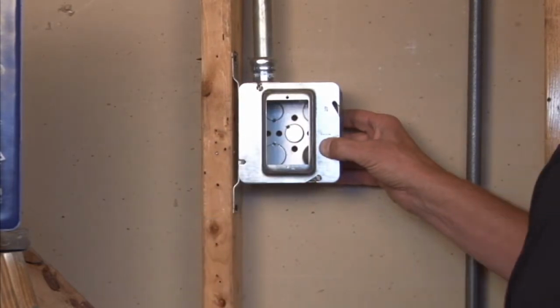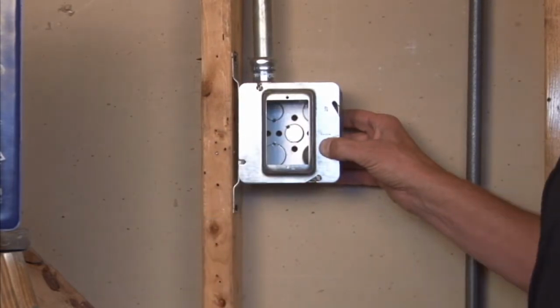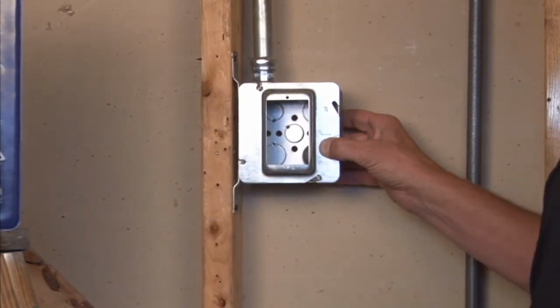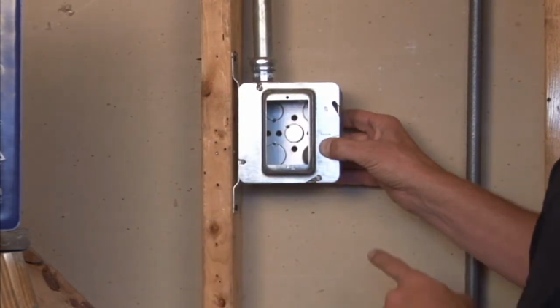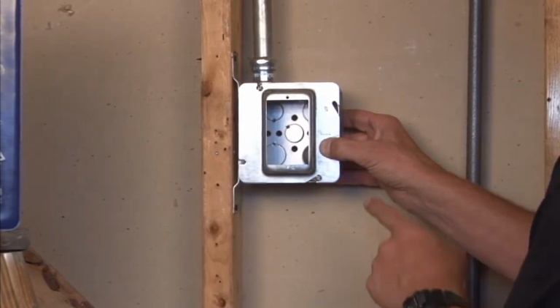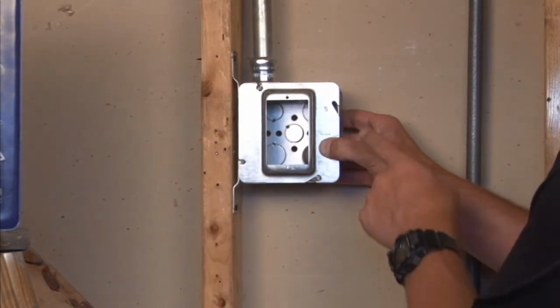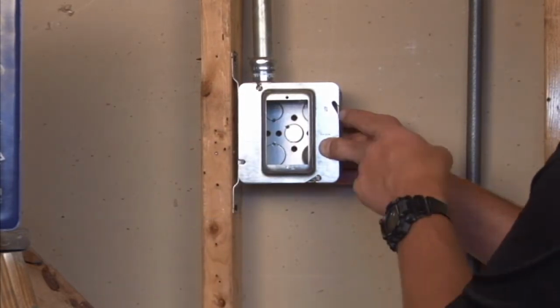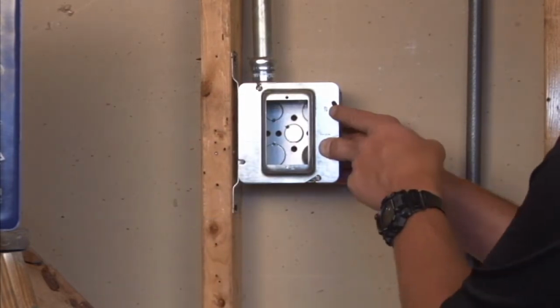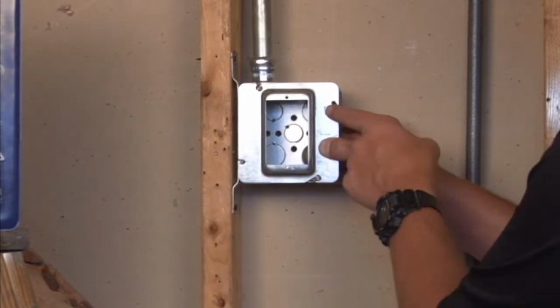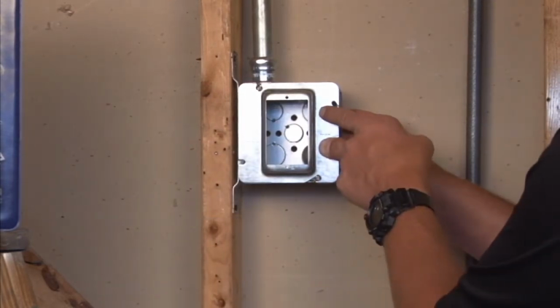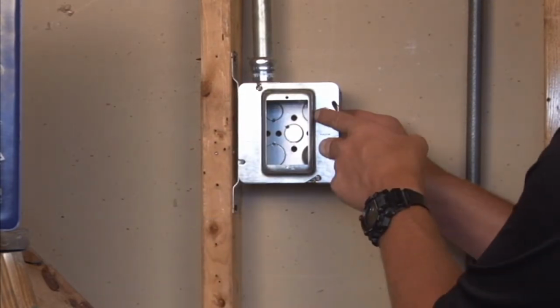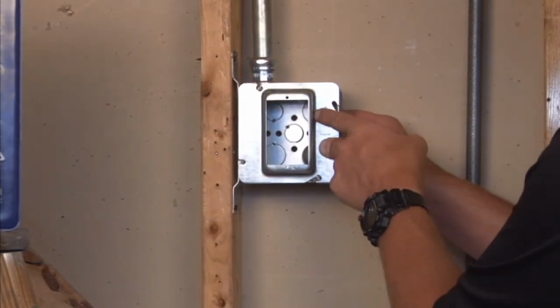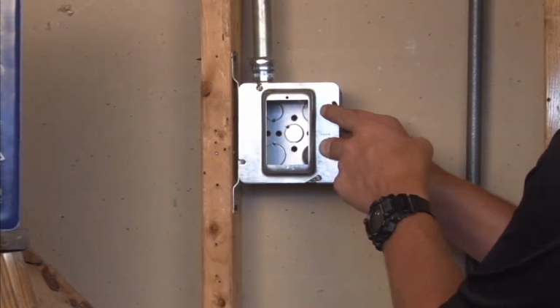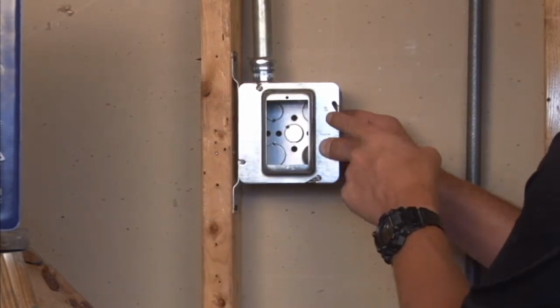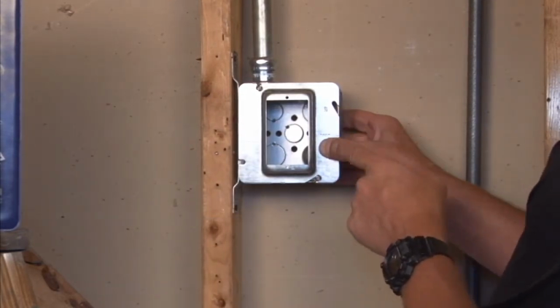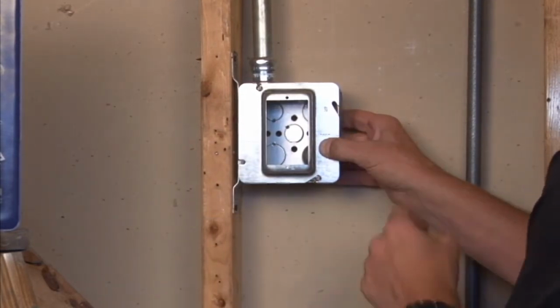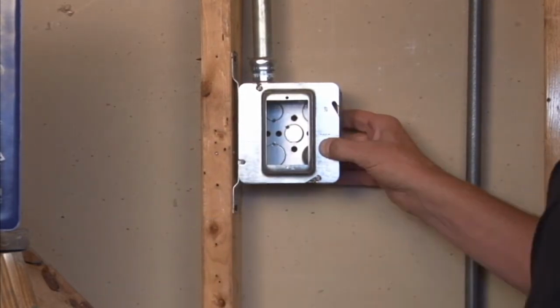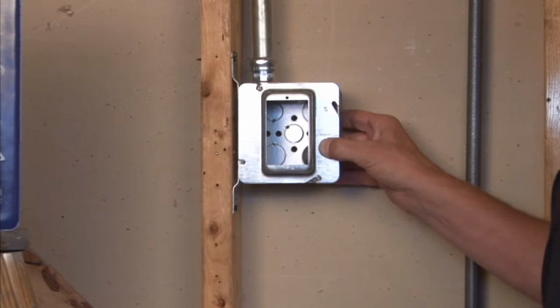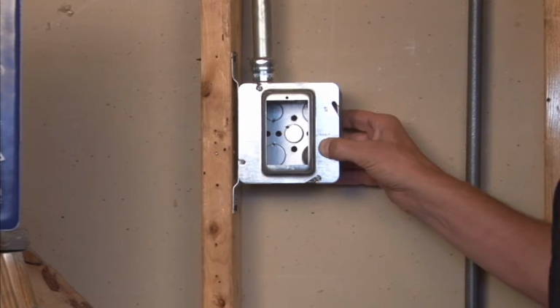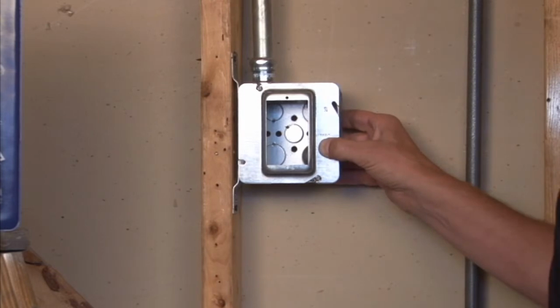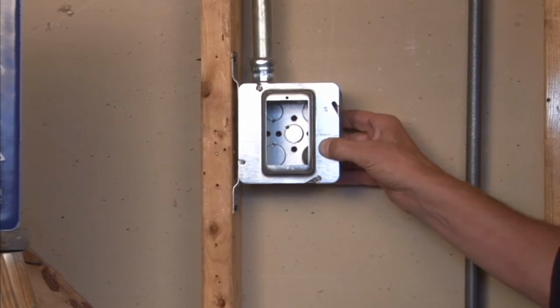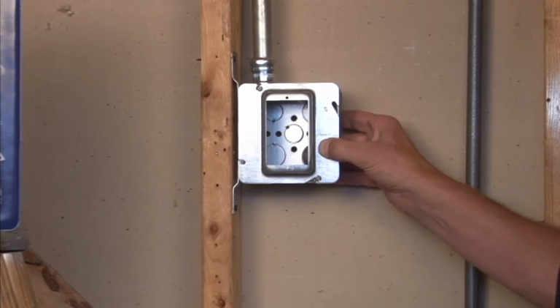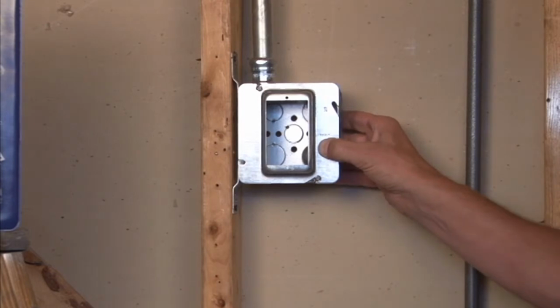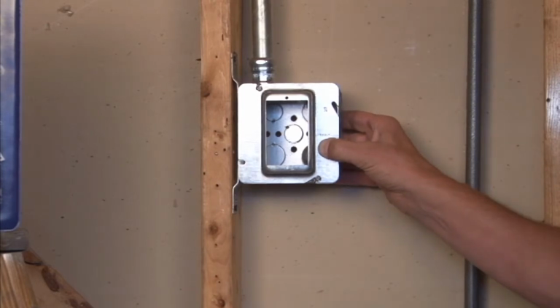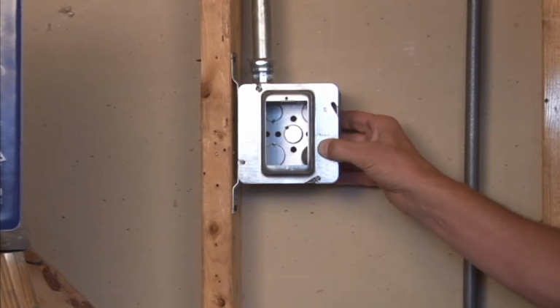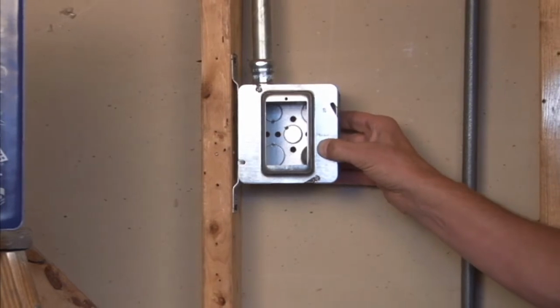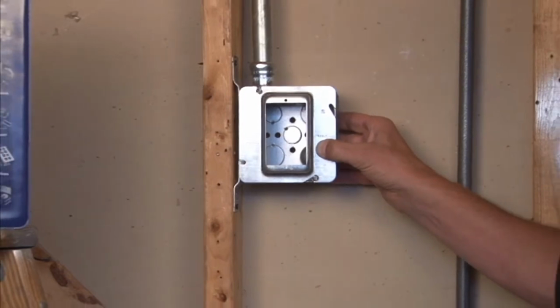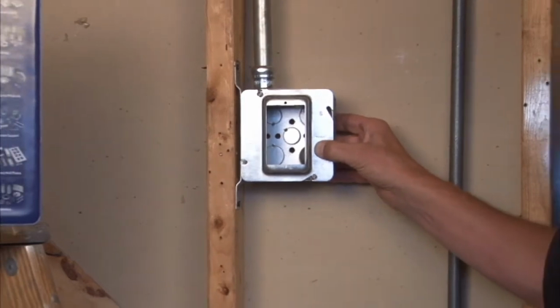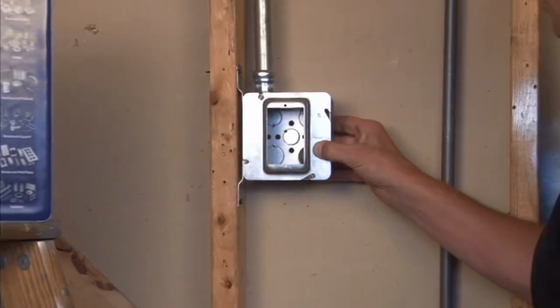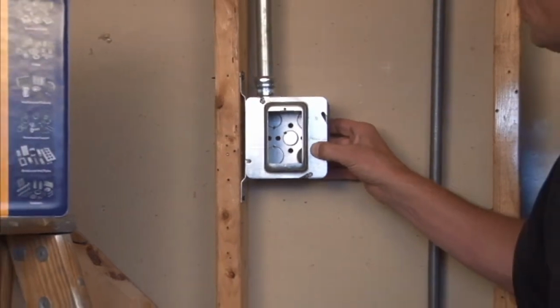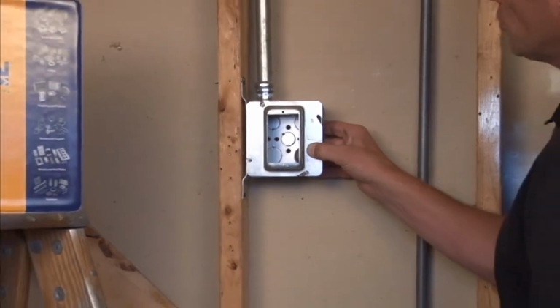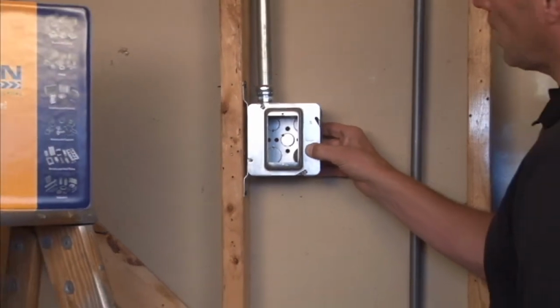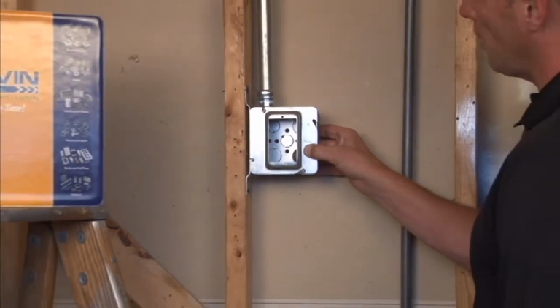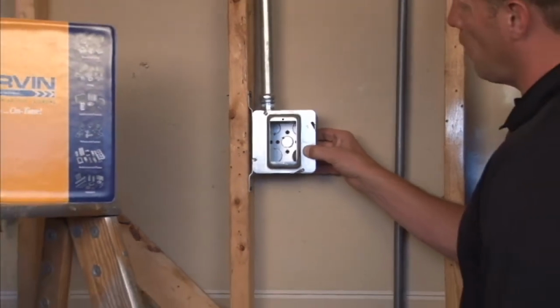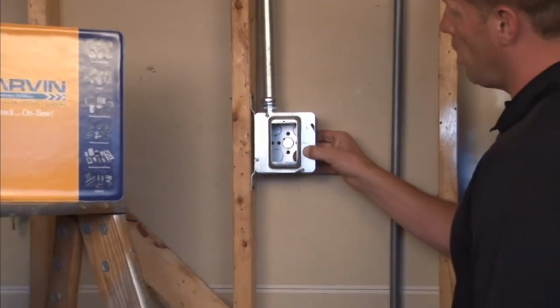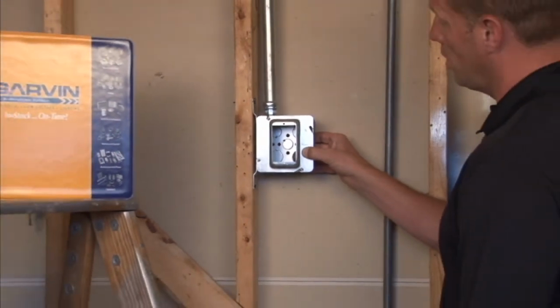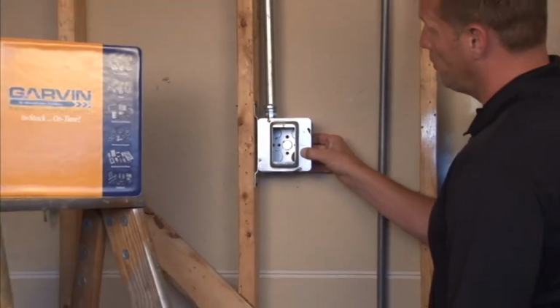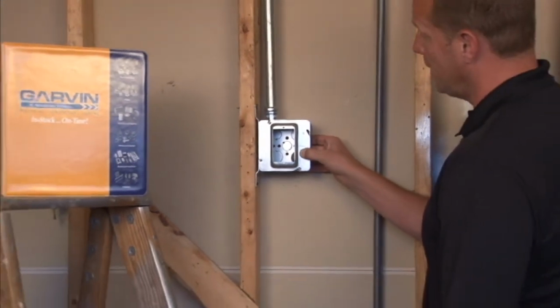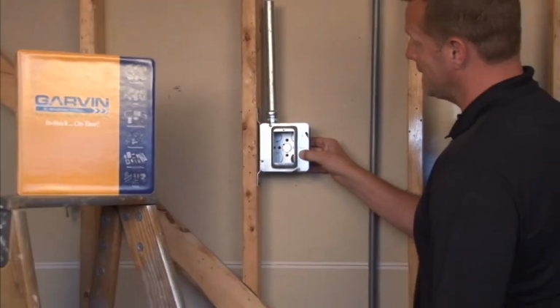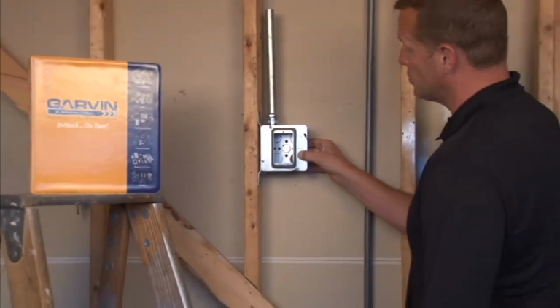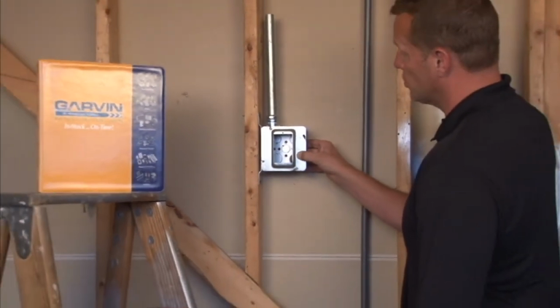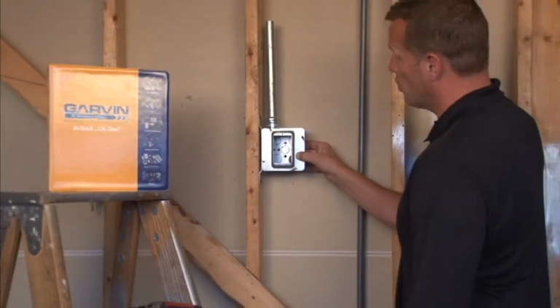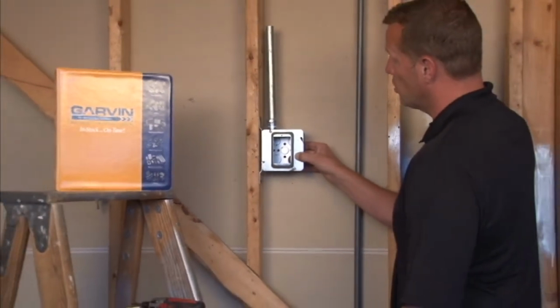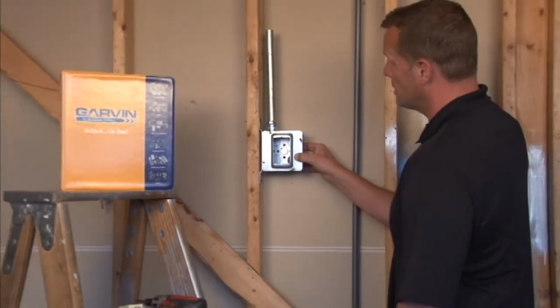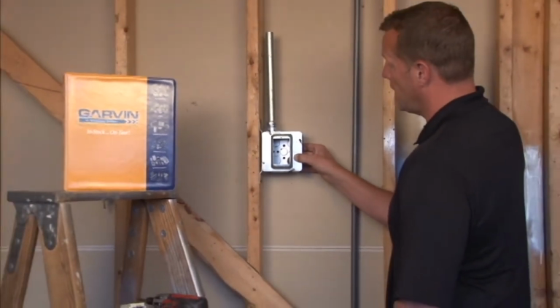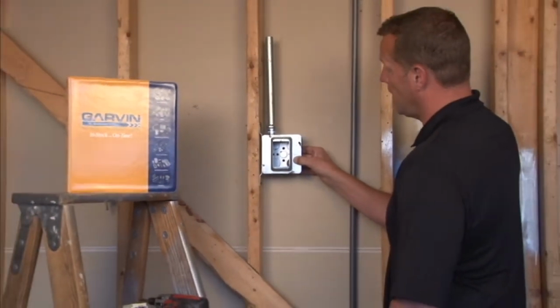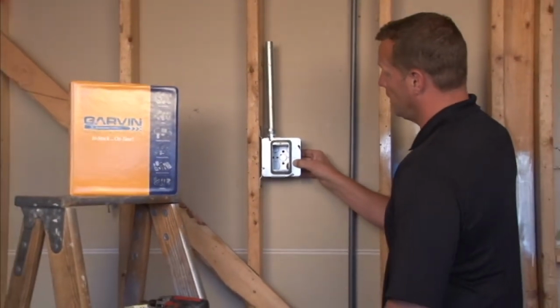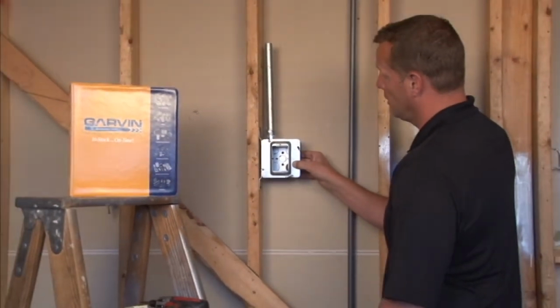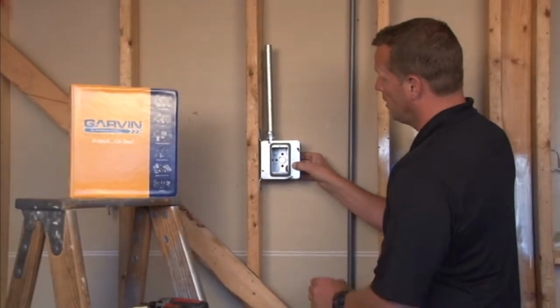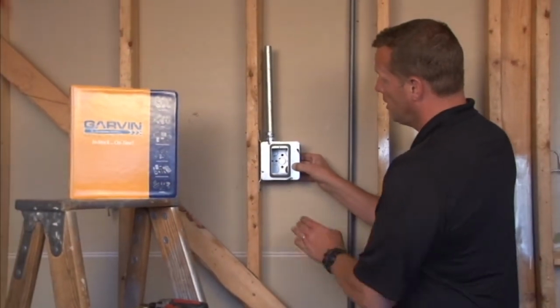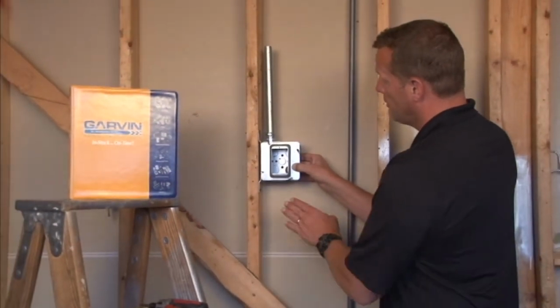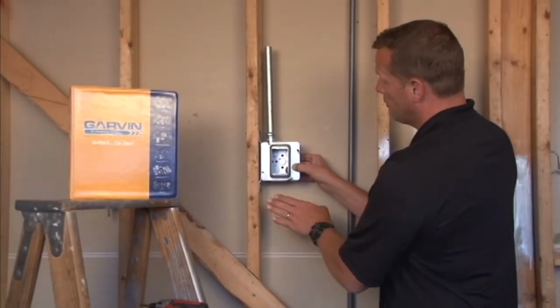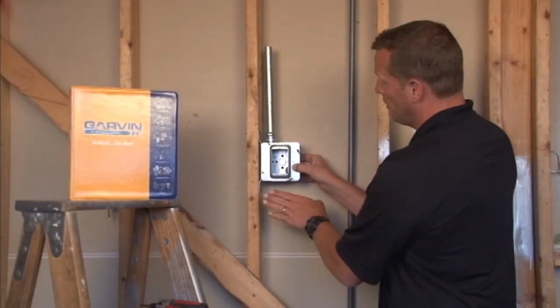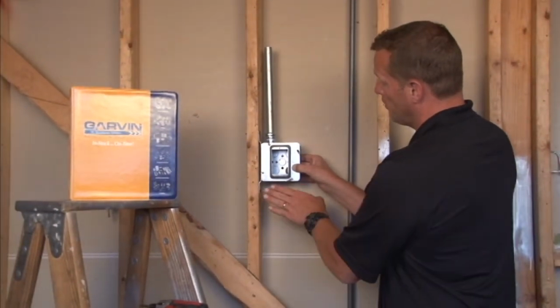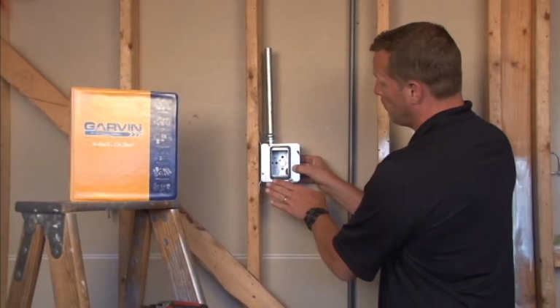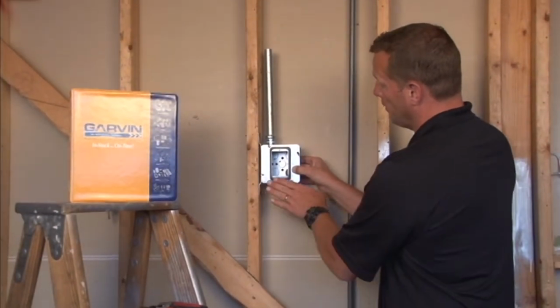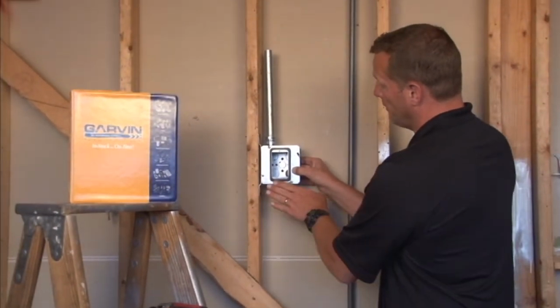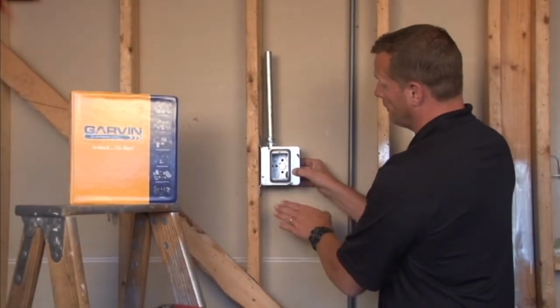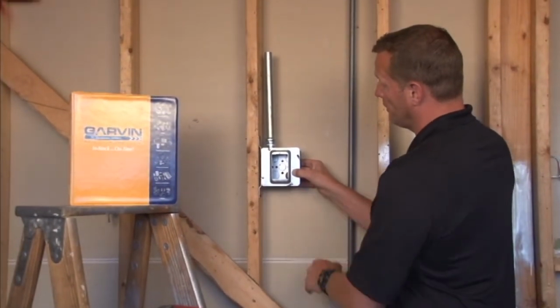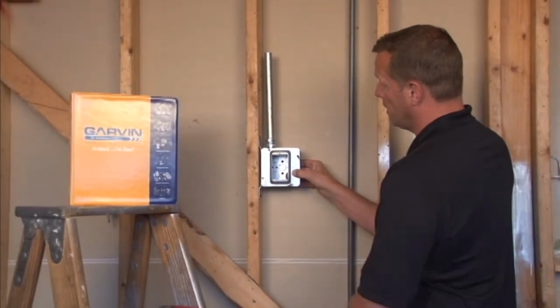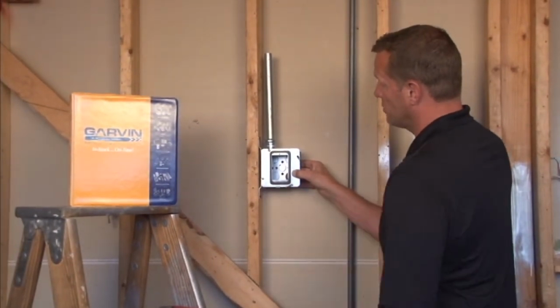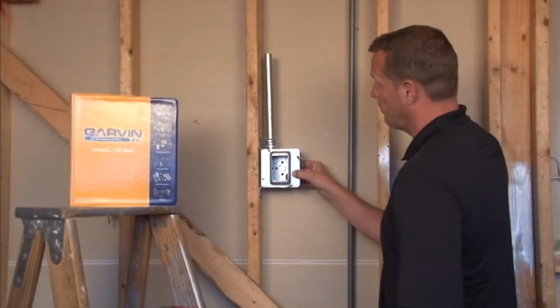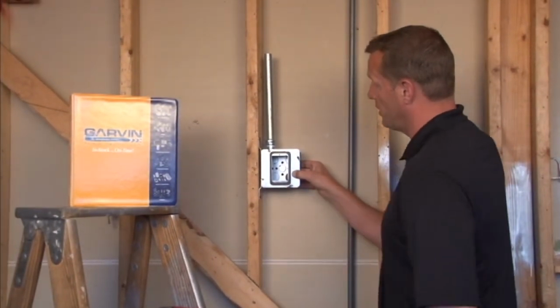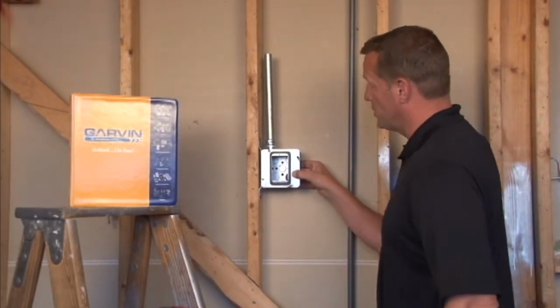It's also raised for three-quarter inch drywall, plaster, or tile for a perfect flush finish.